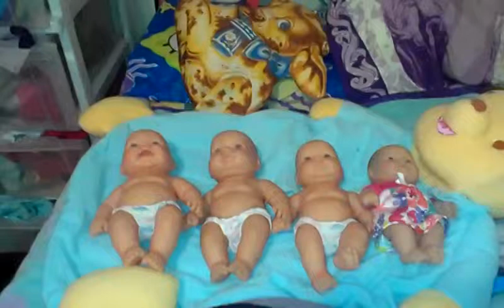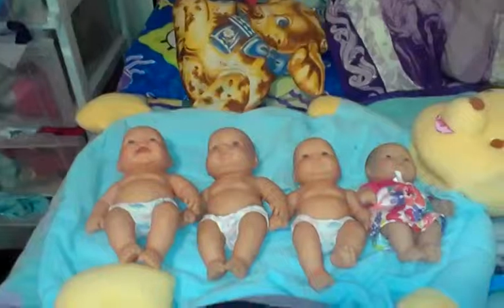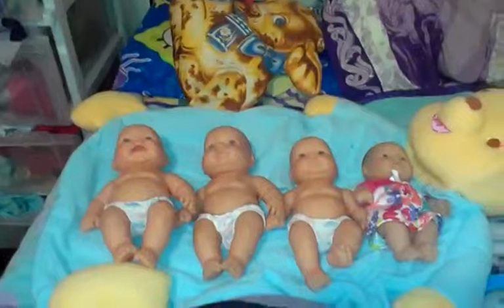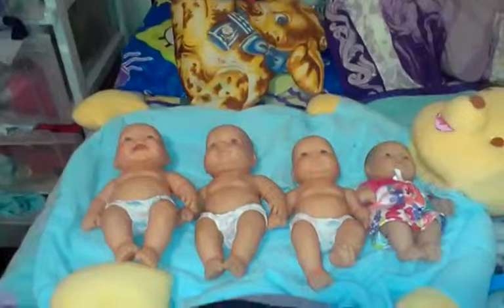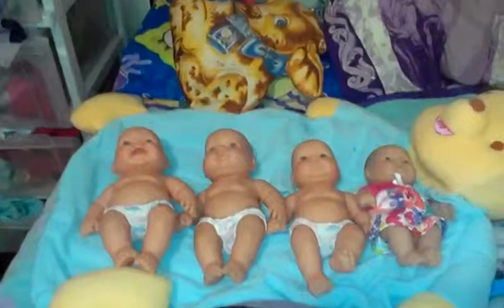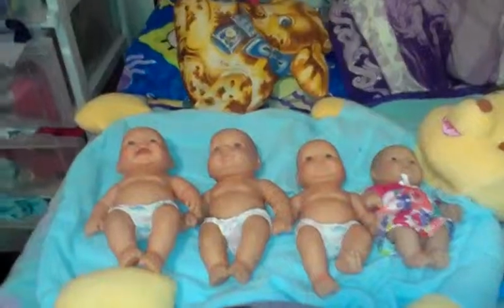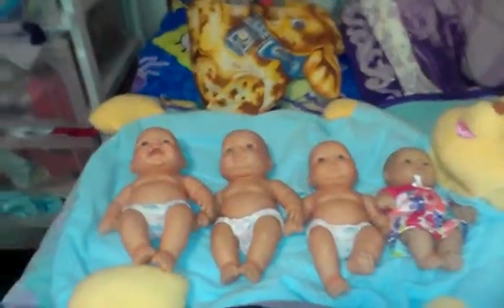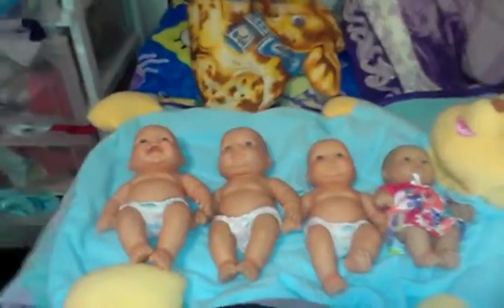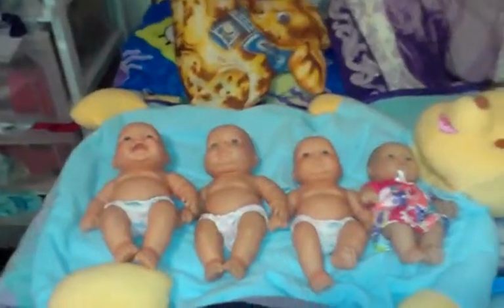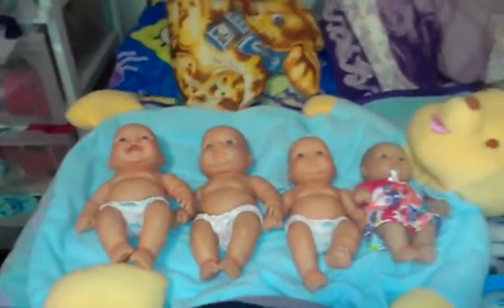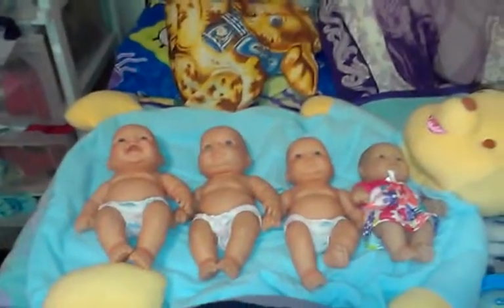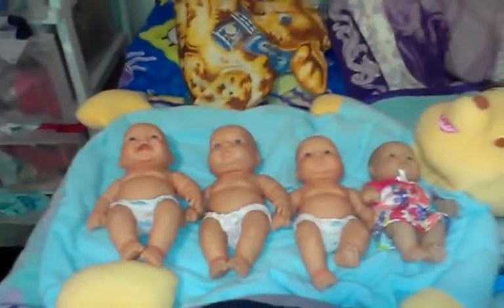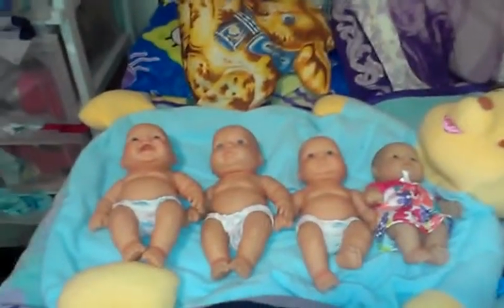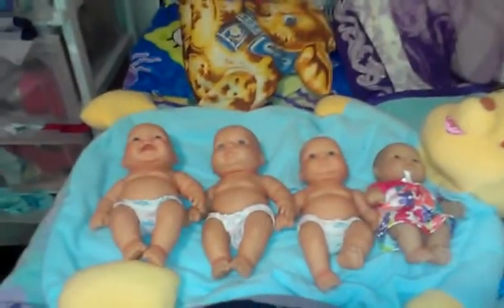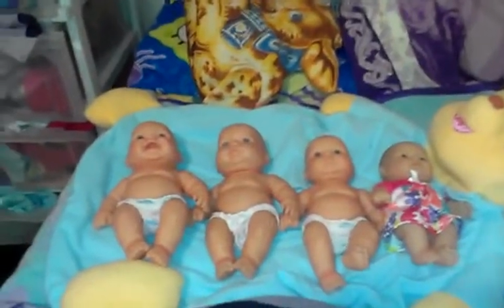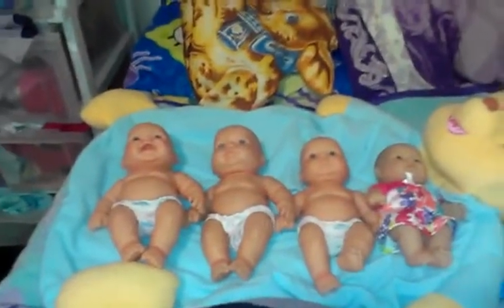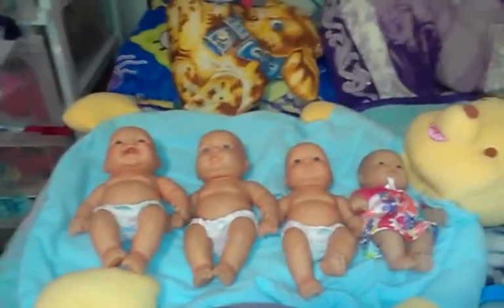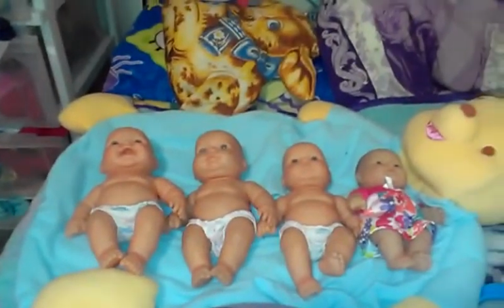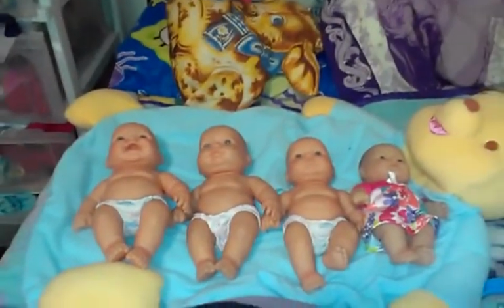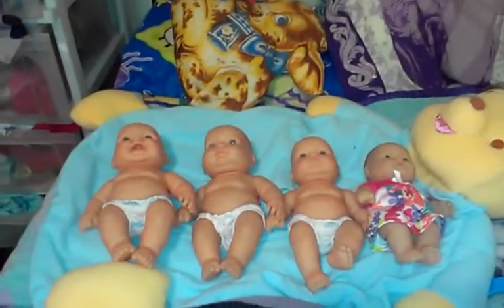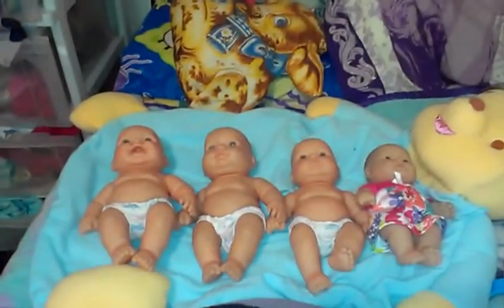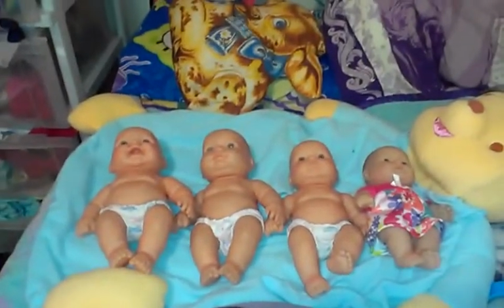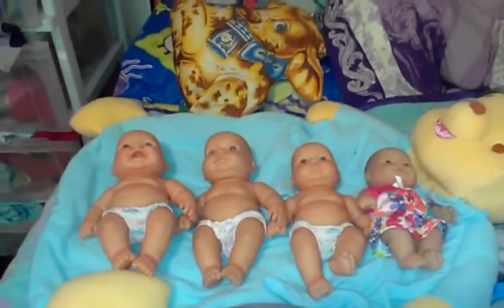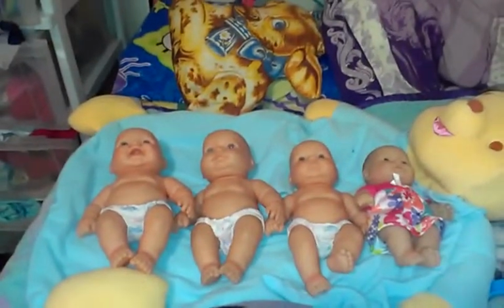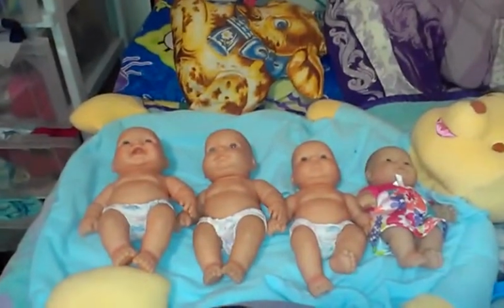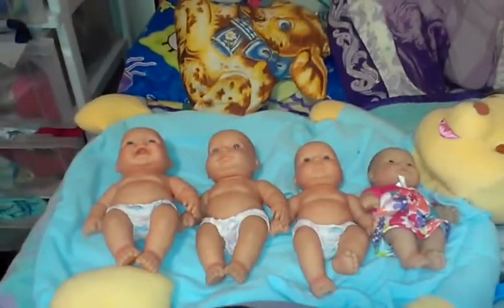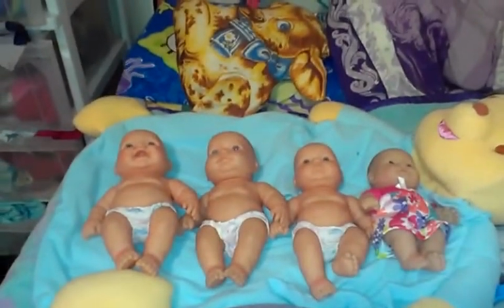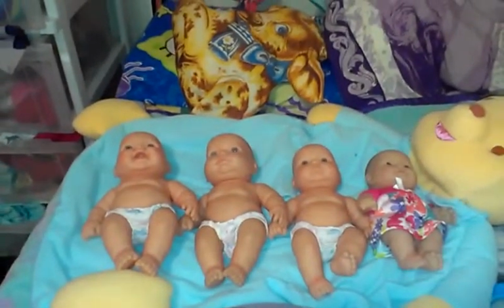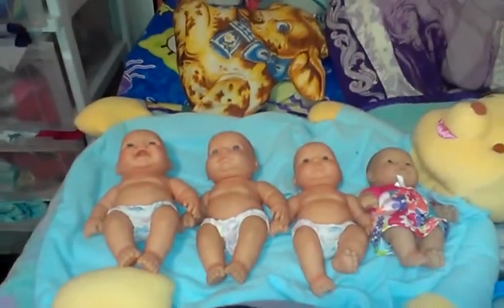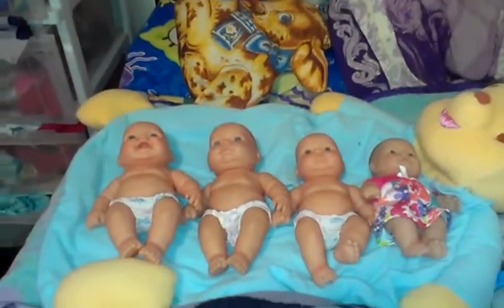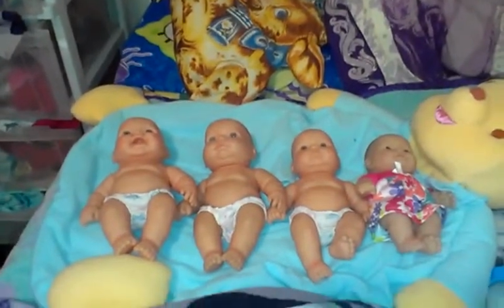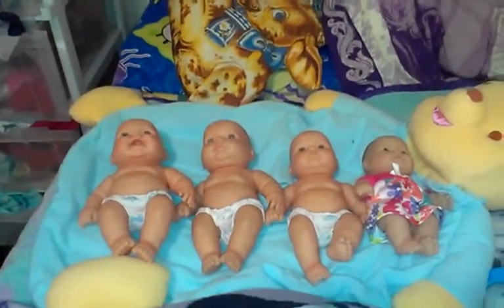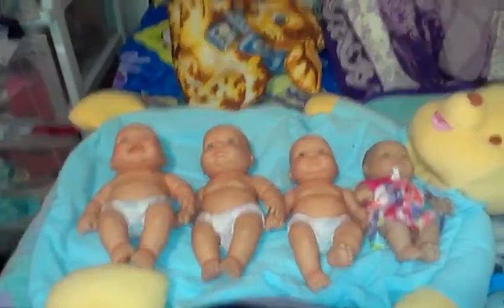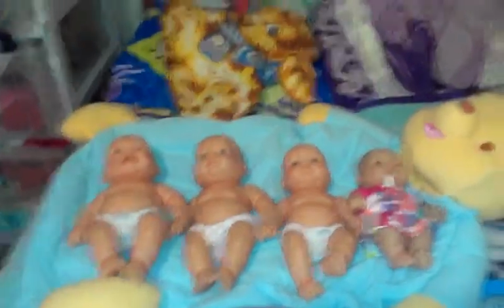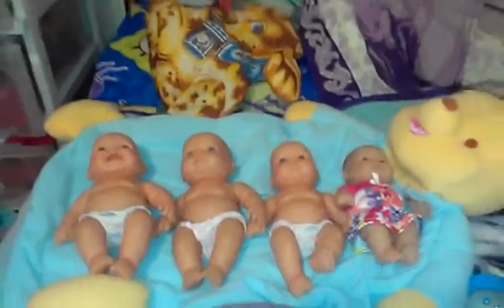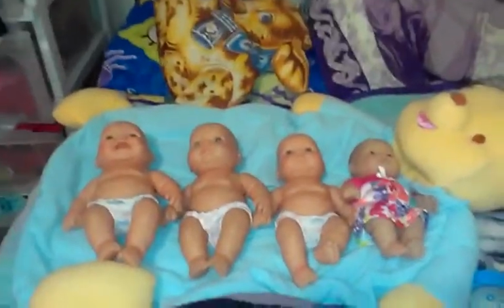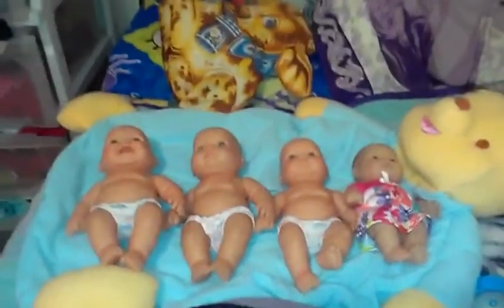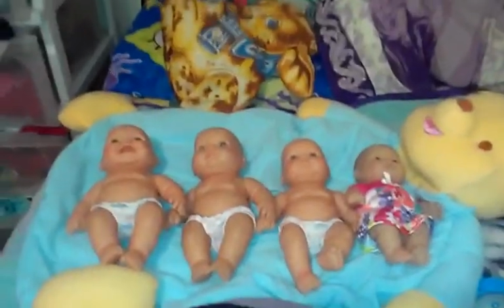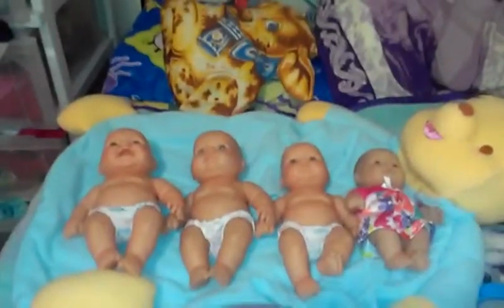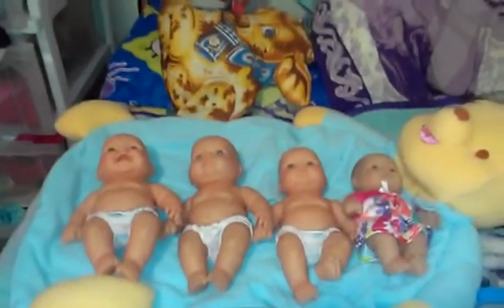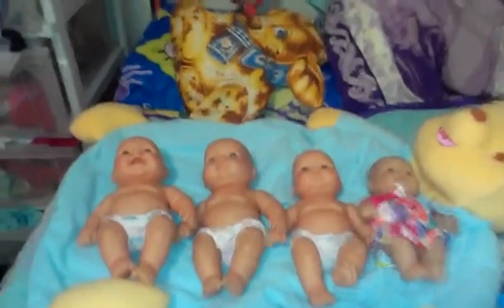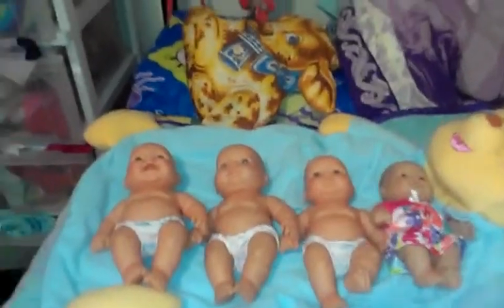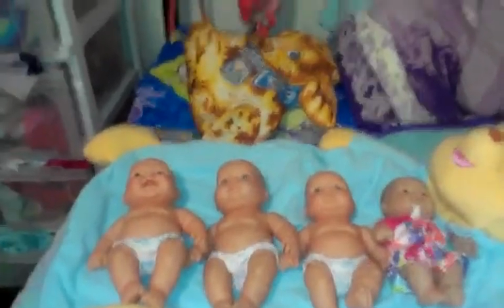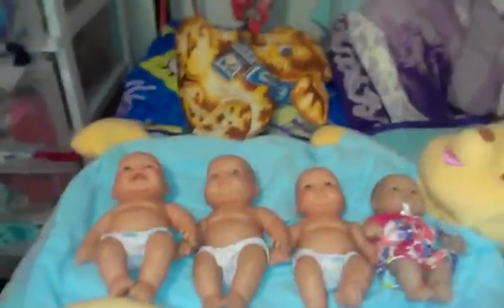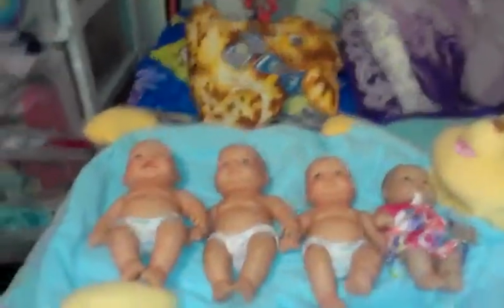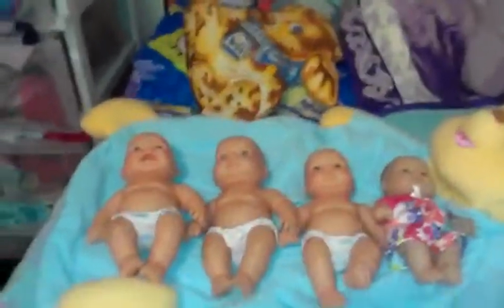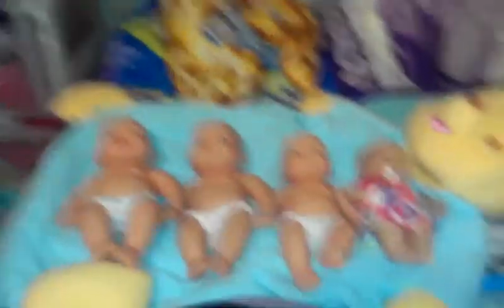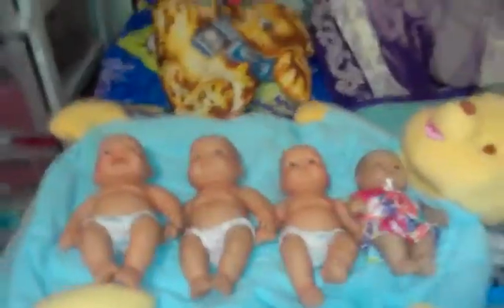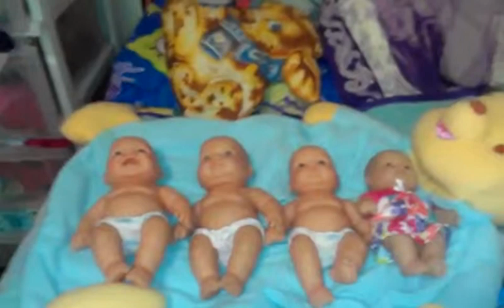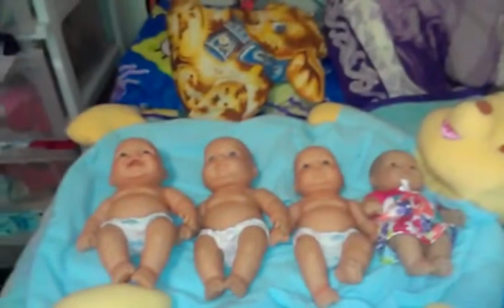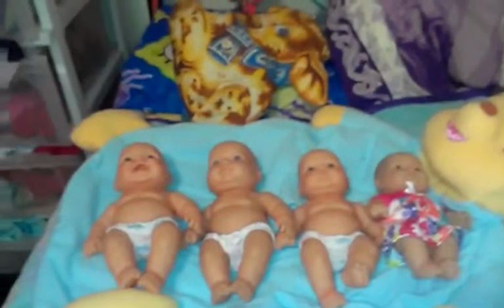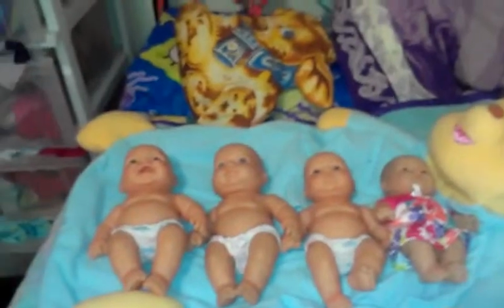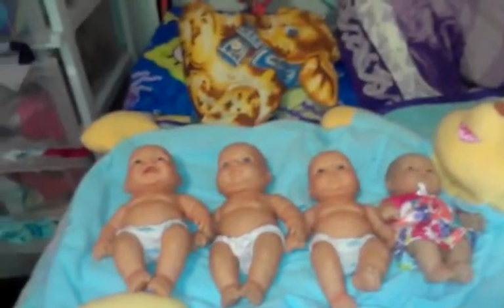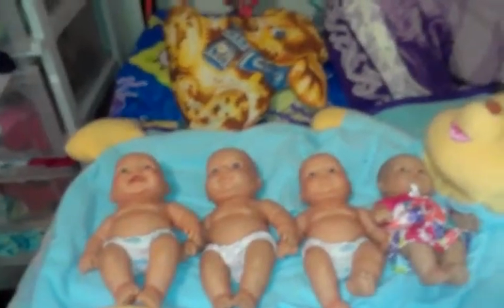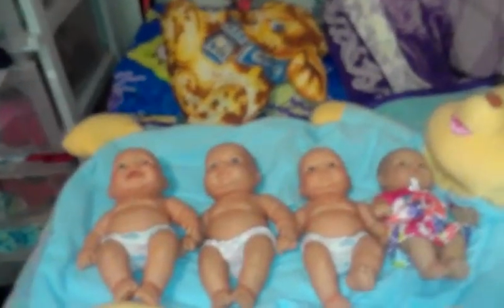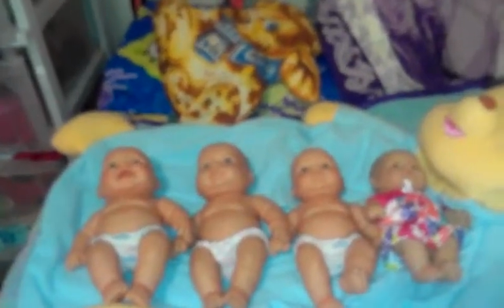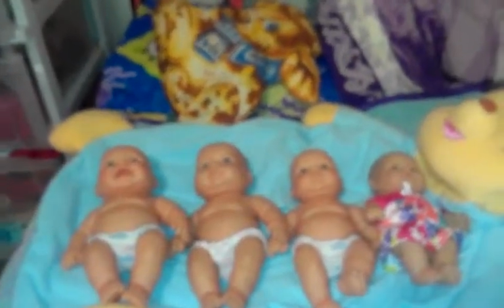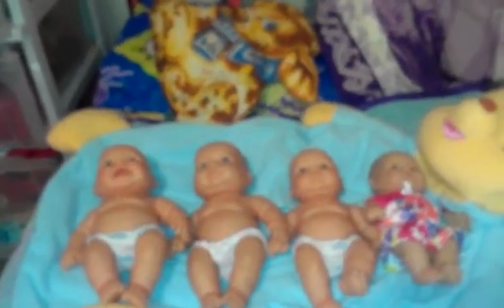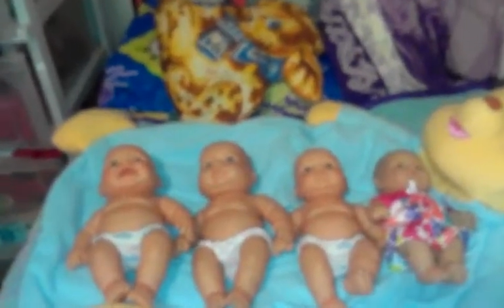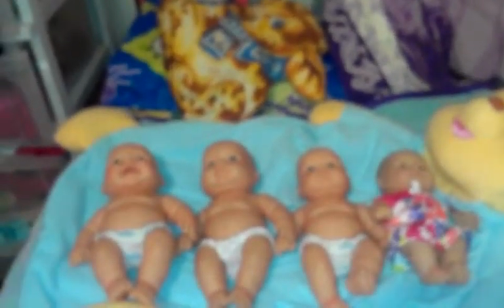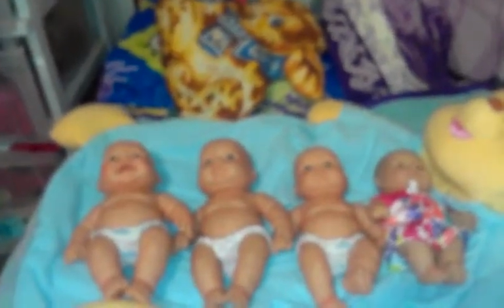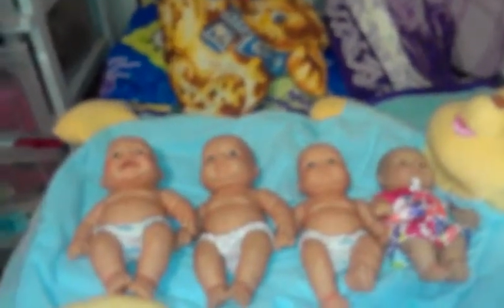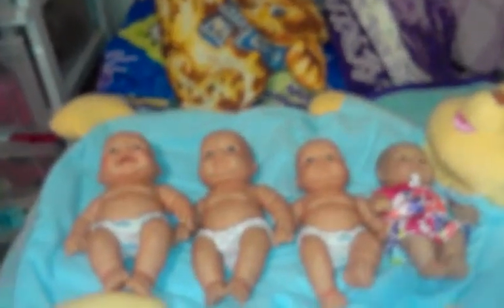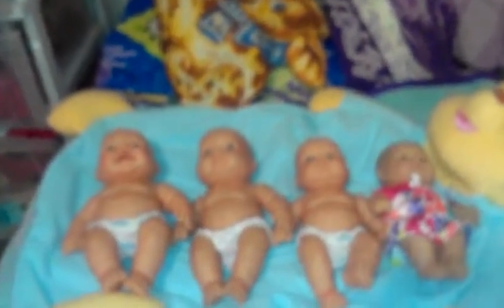Hey YouTube, it's Cher again. I want to show you my tinier Behringer Baby set I've gotten from surf stores and yard sales.